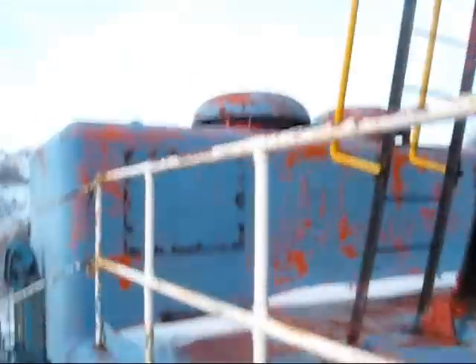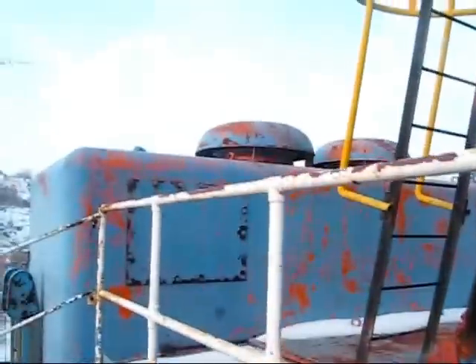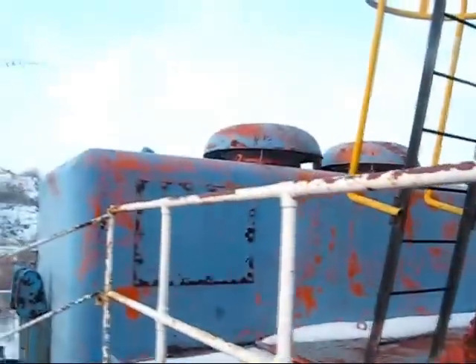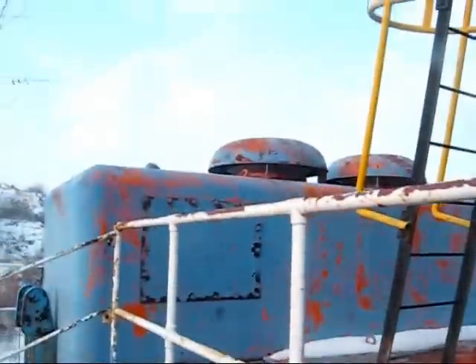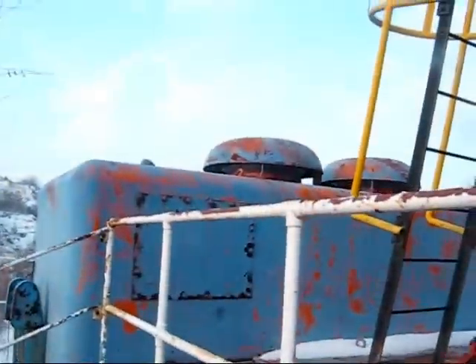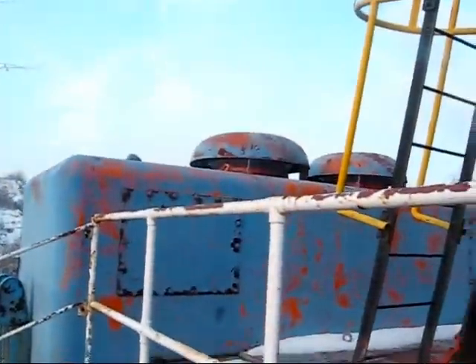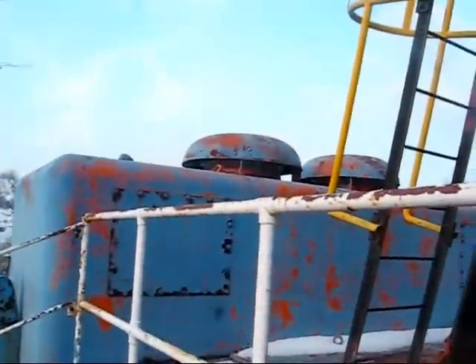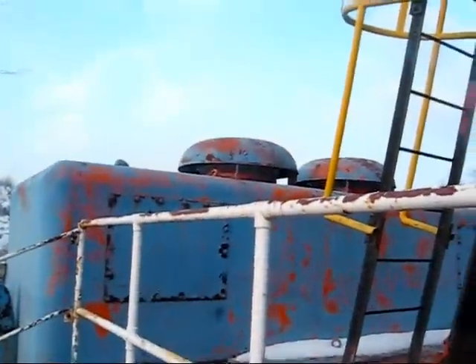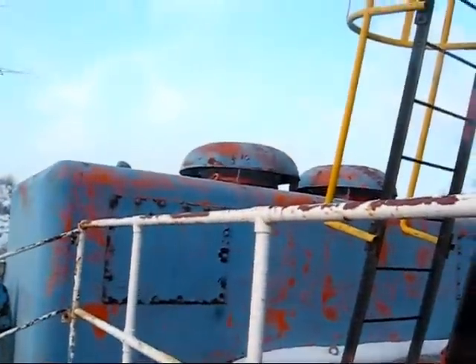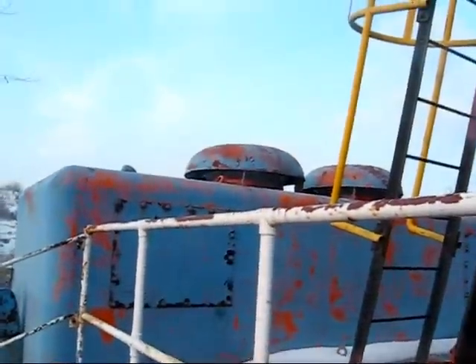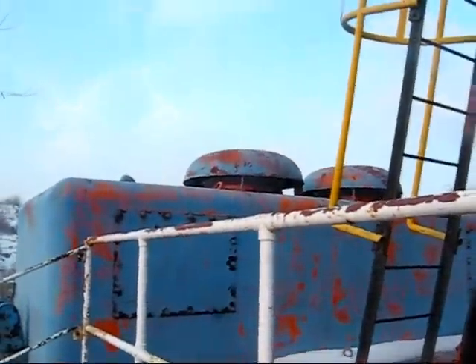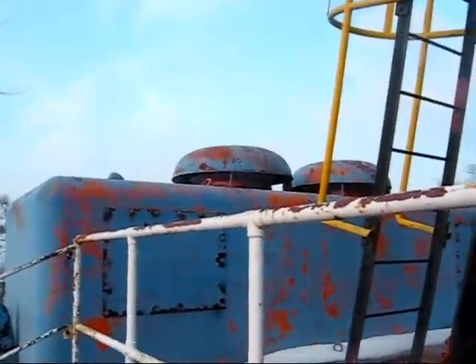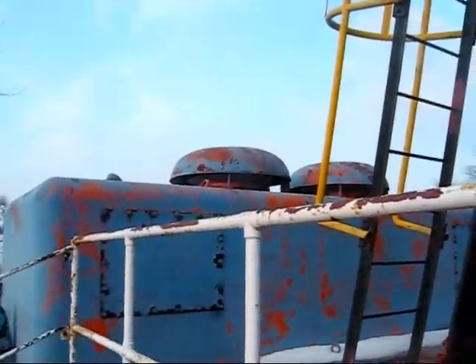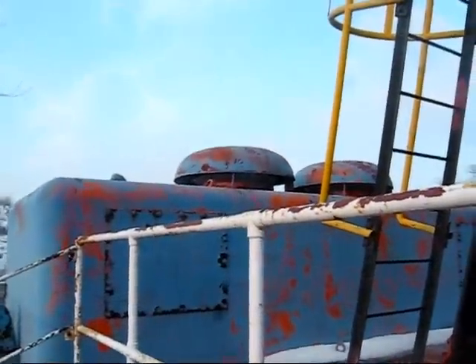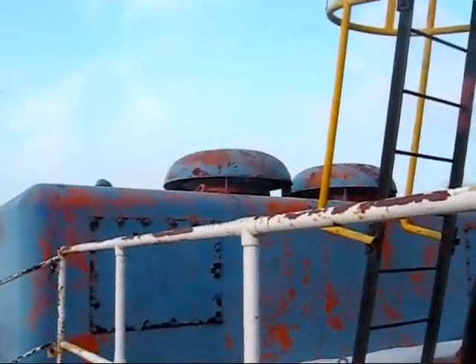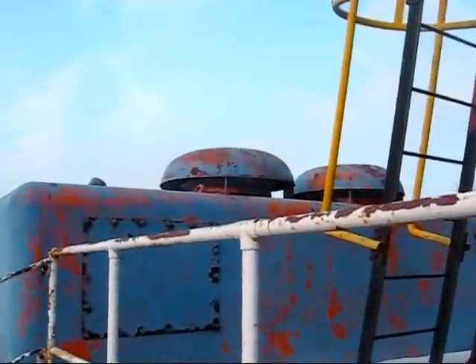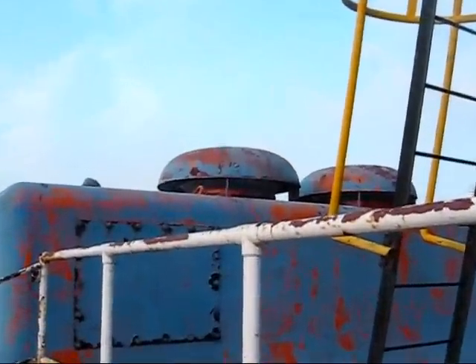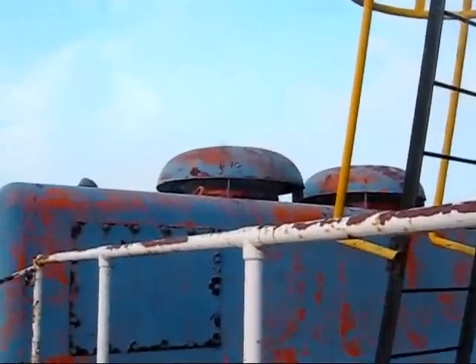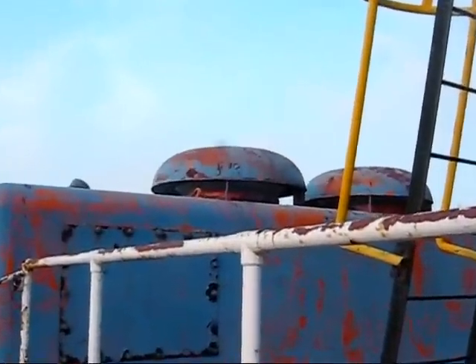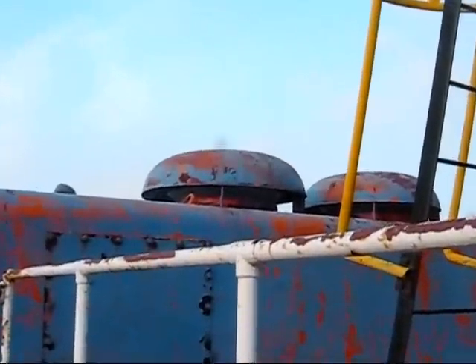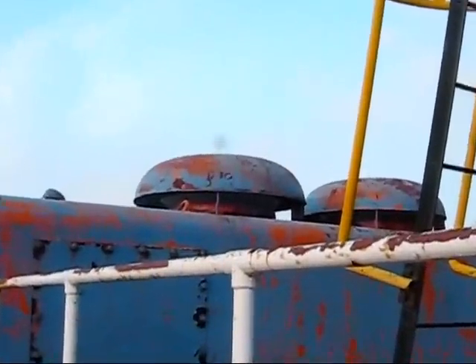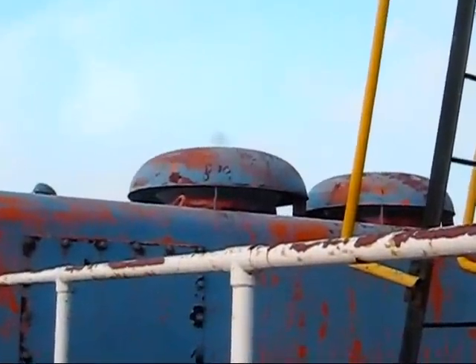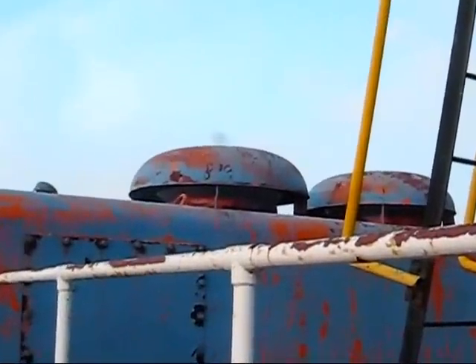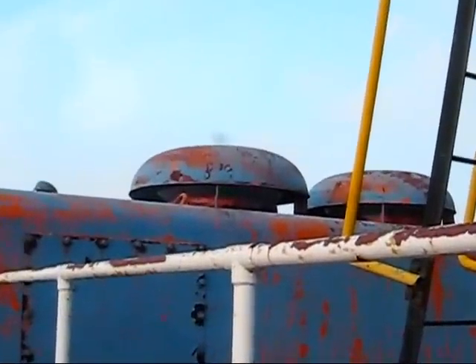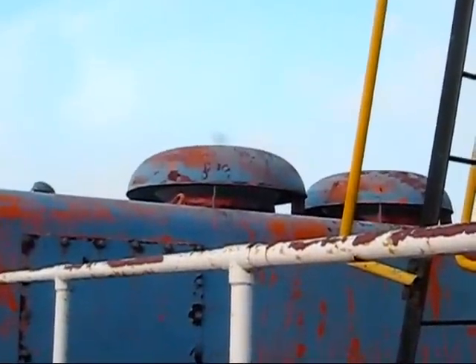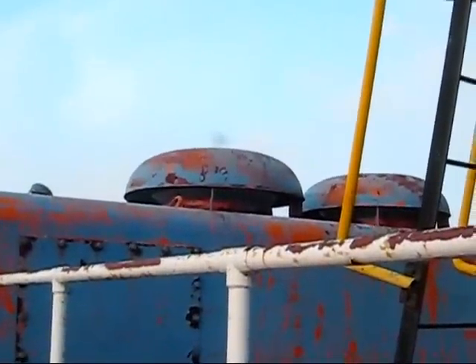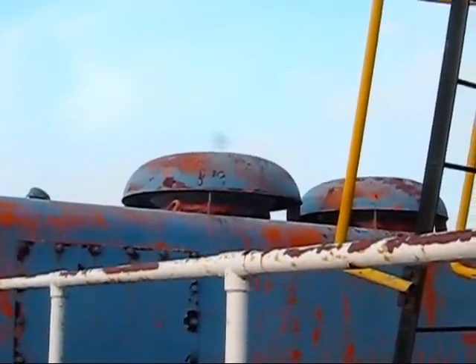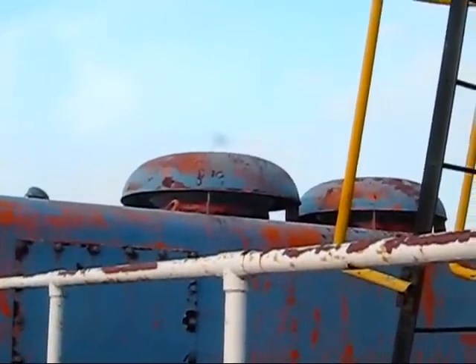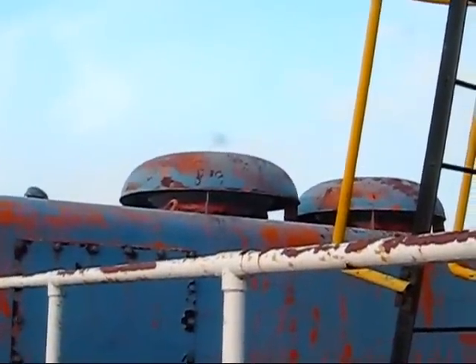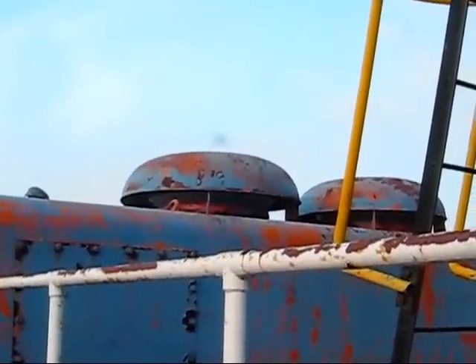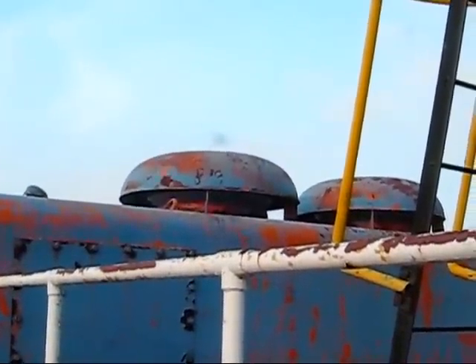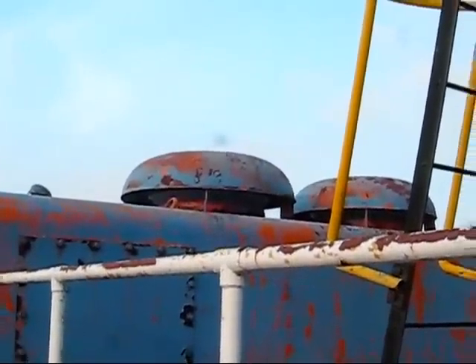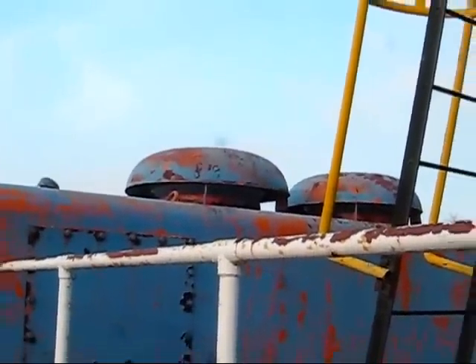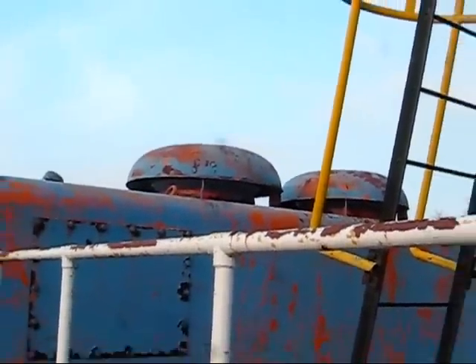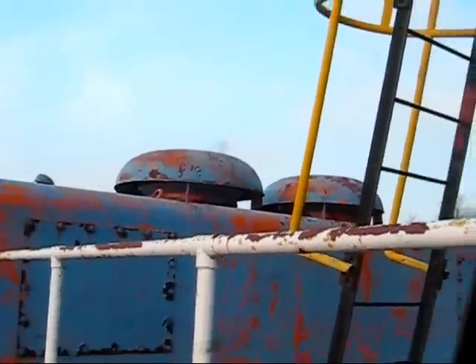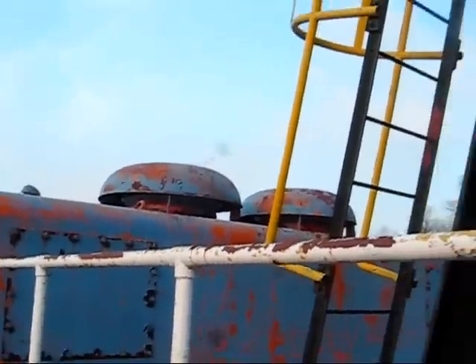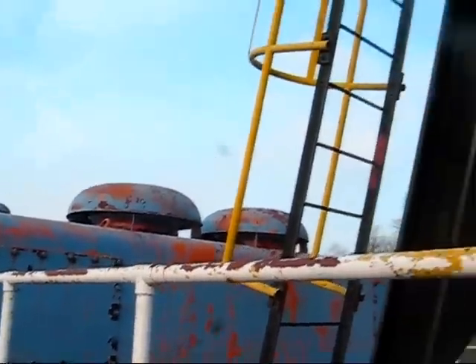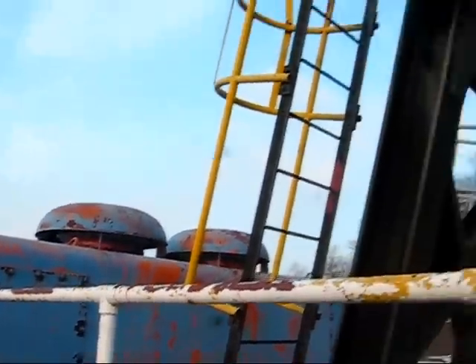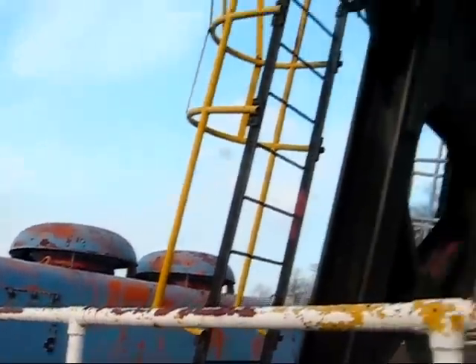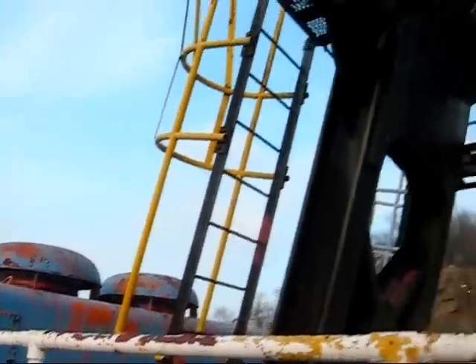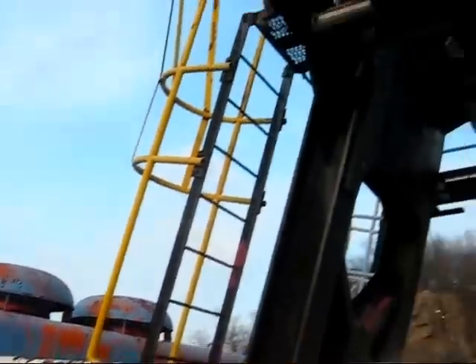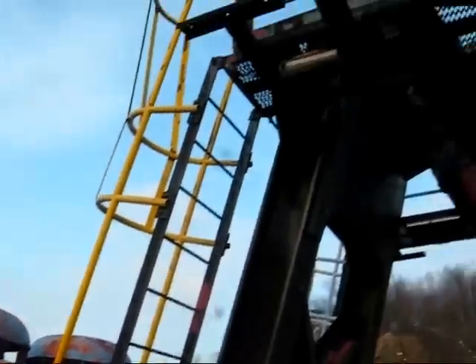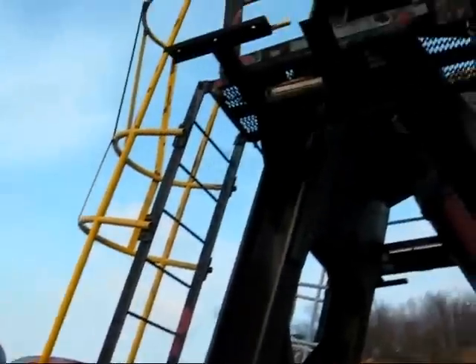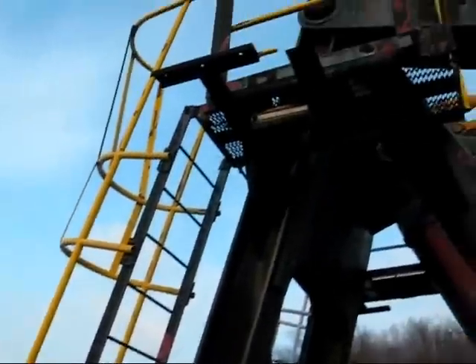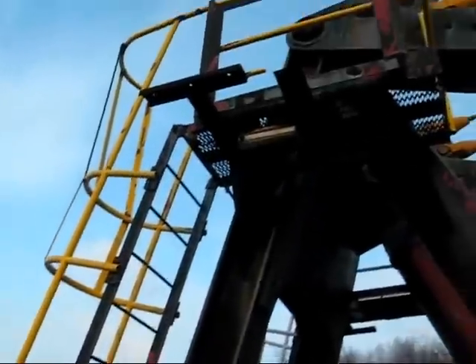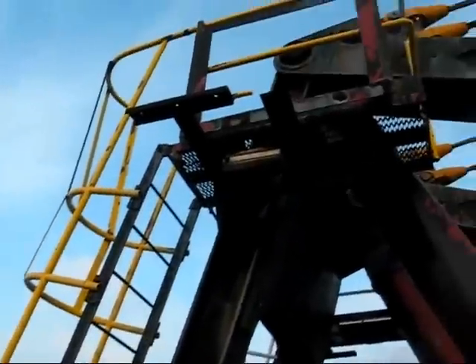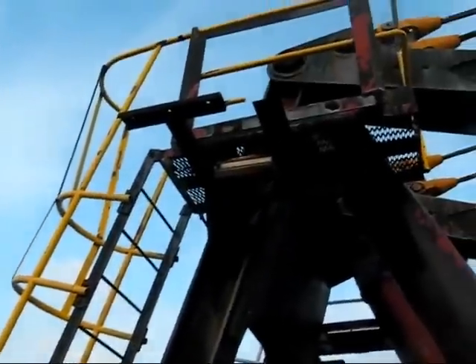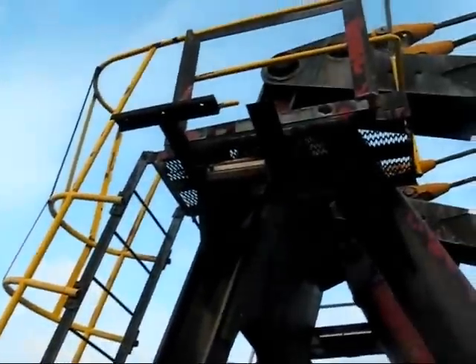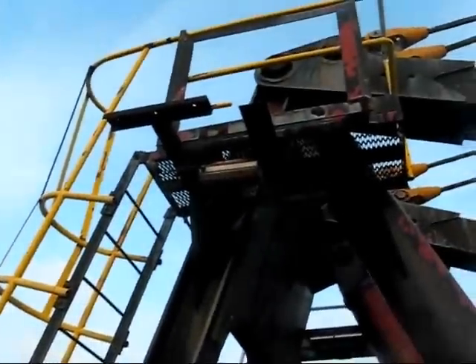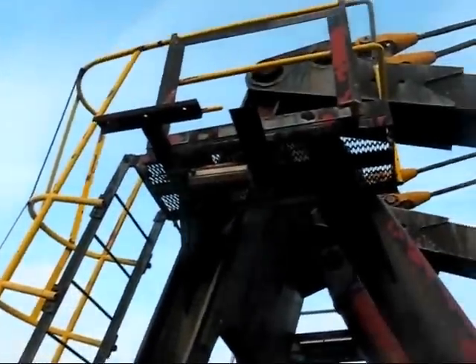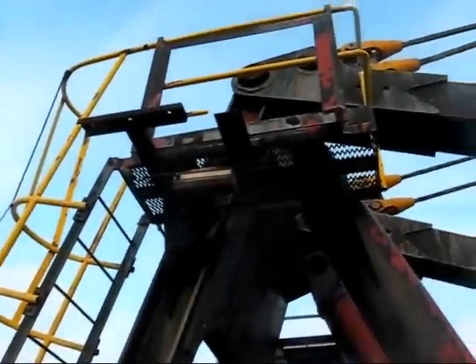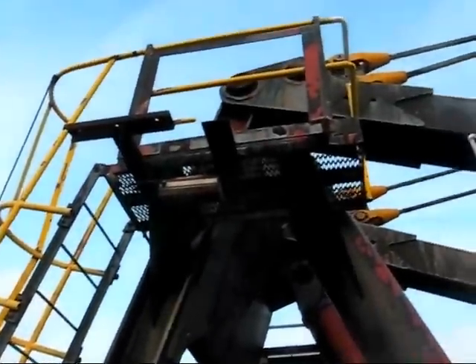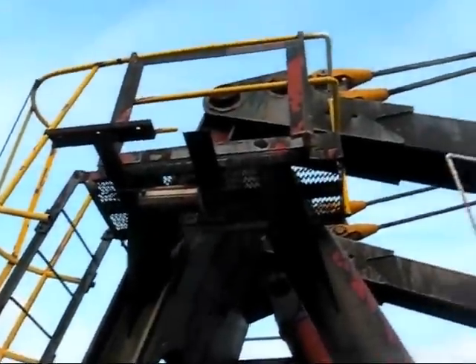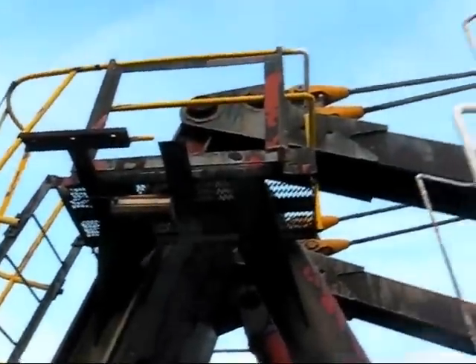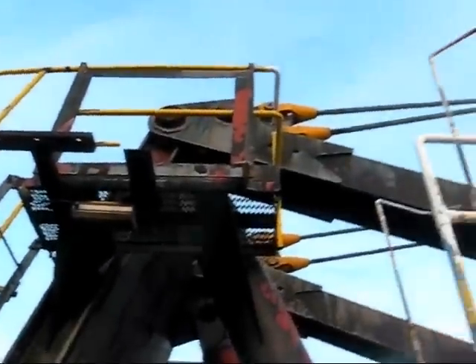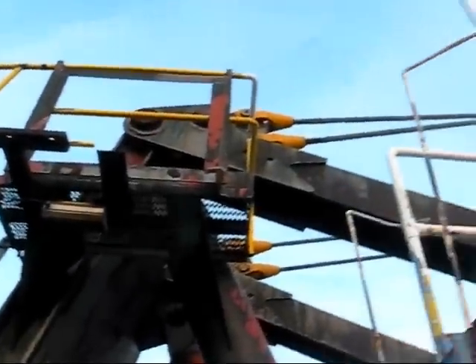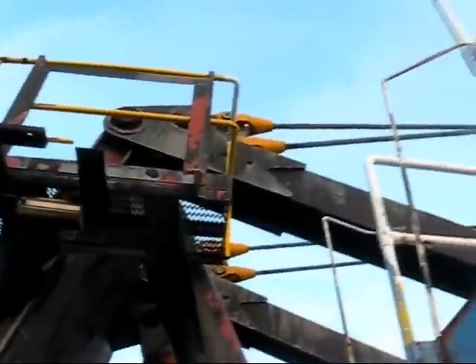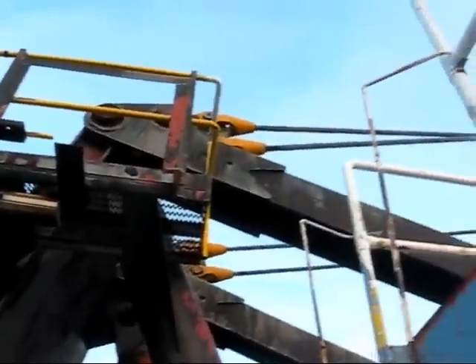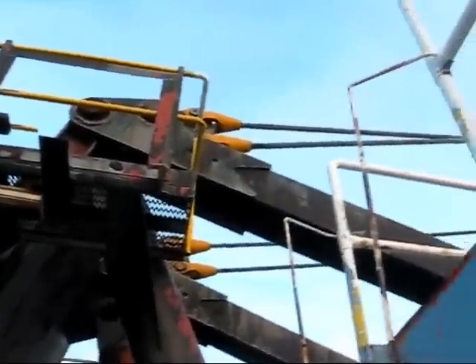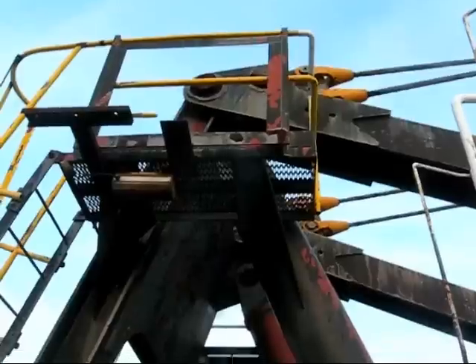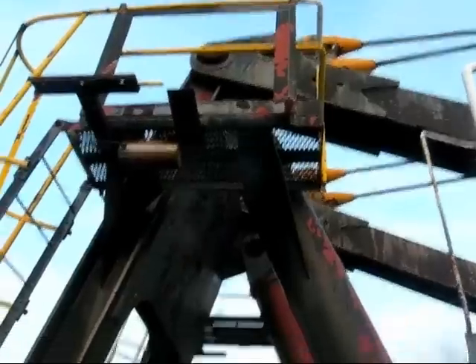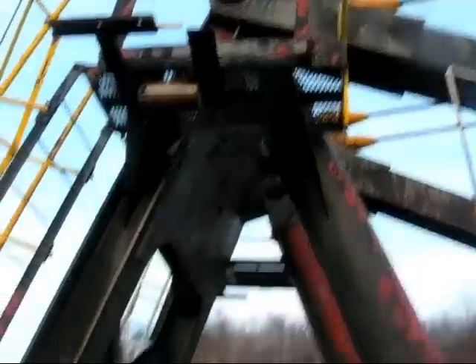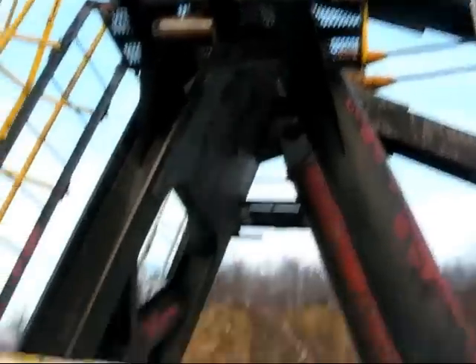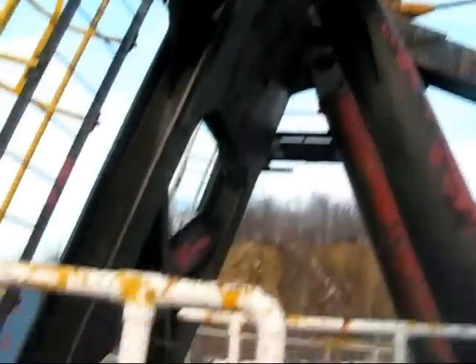Here you can get a good view of the top of the house, the ventilation system, and you can see the ladder leading up to the top of the A-frame.